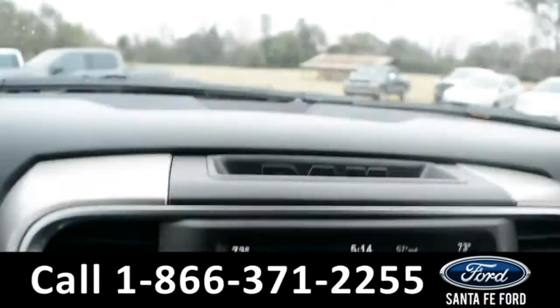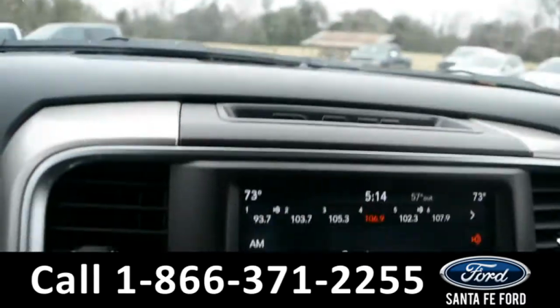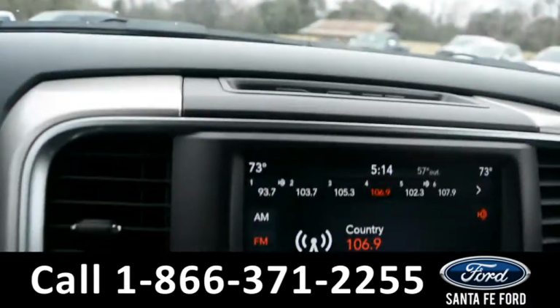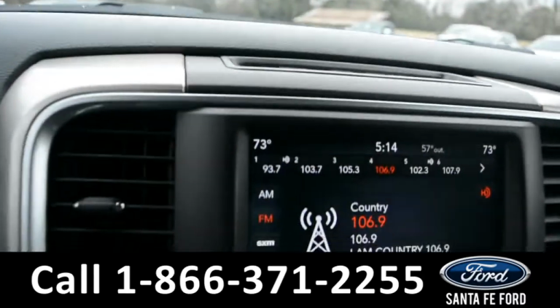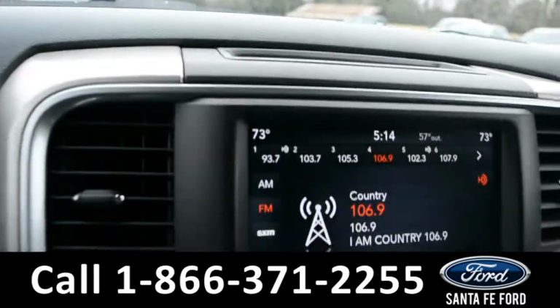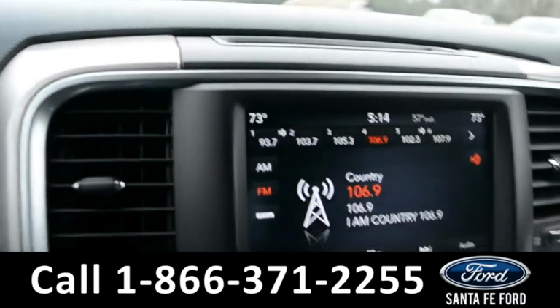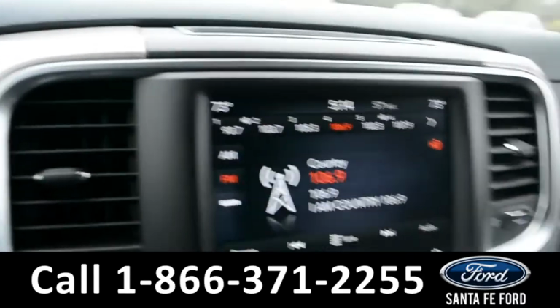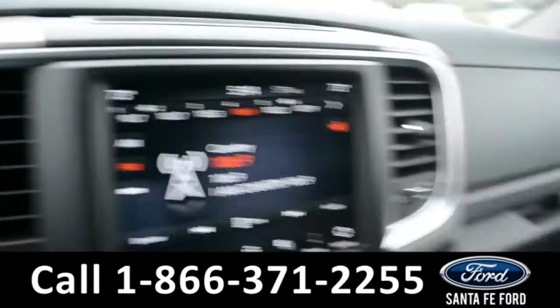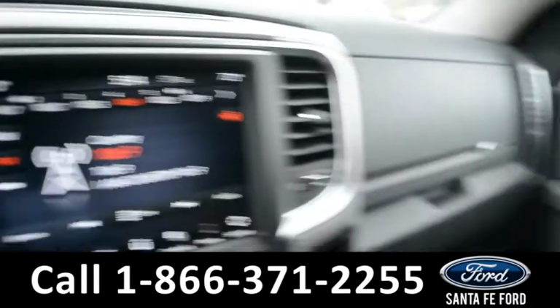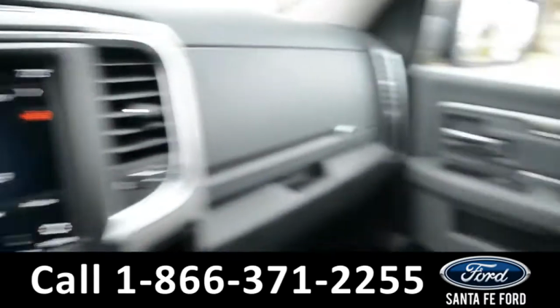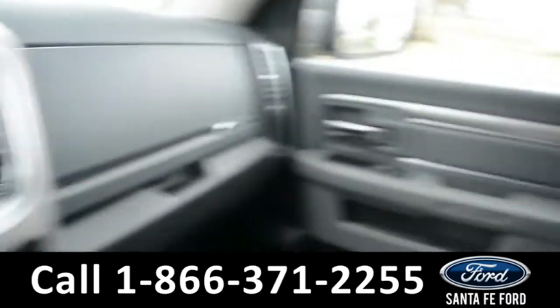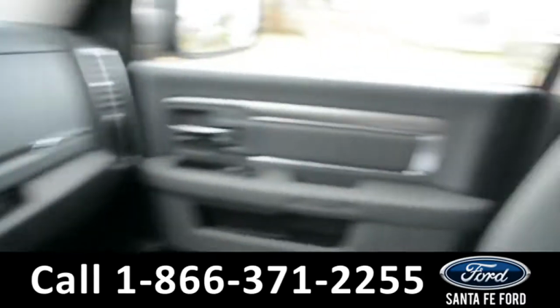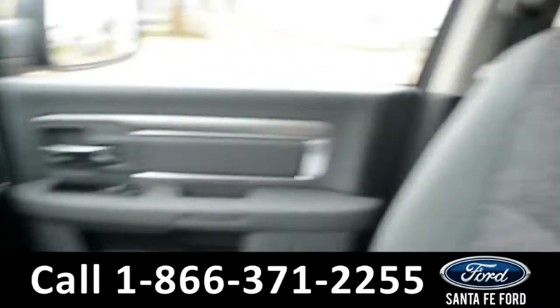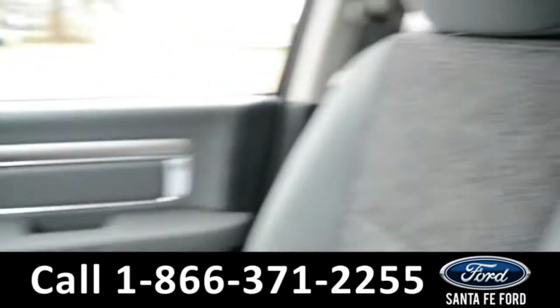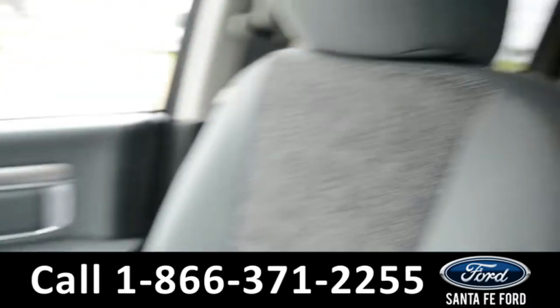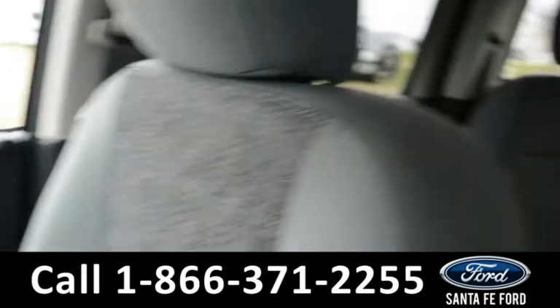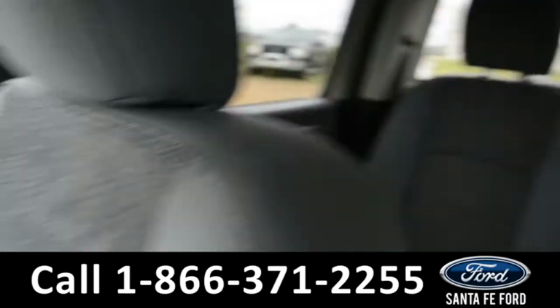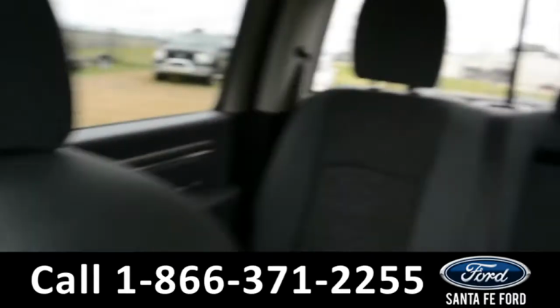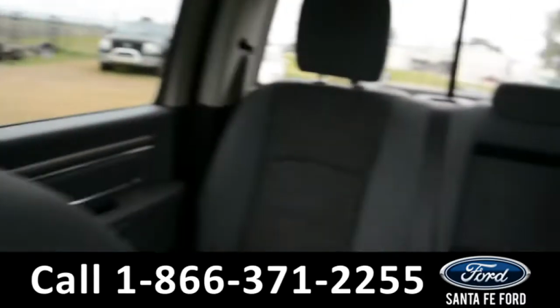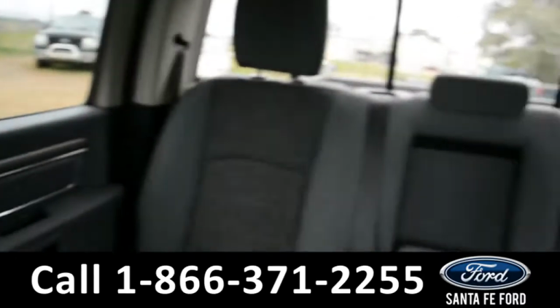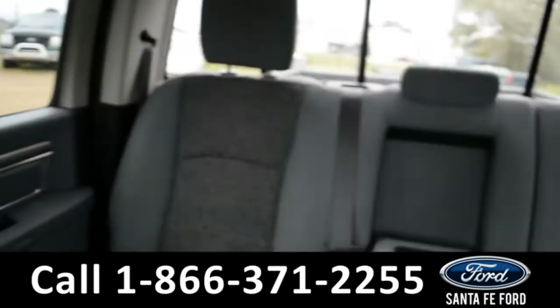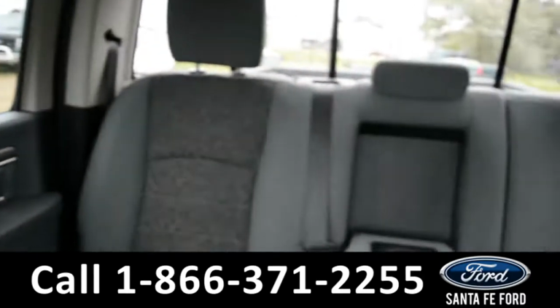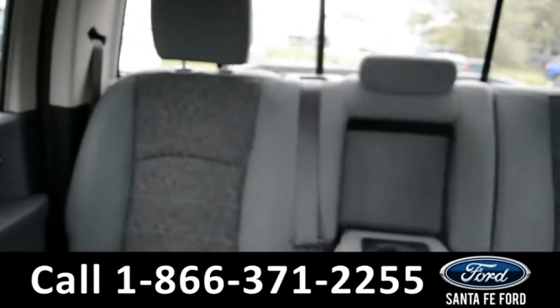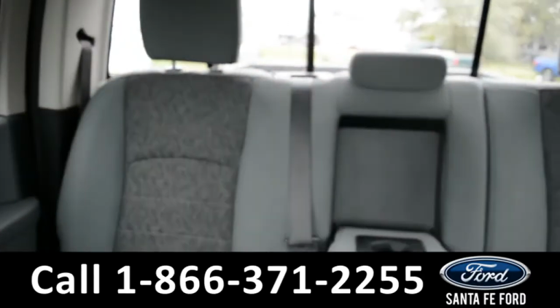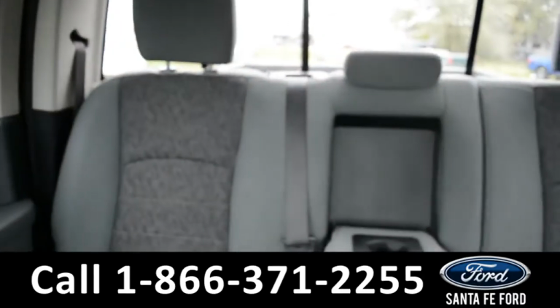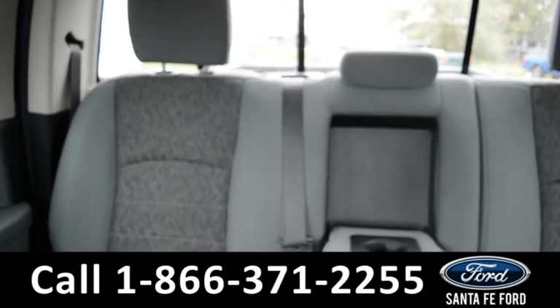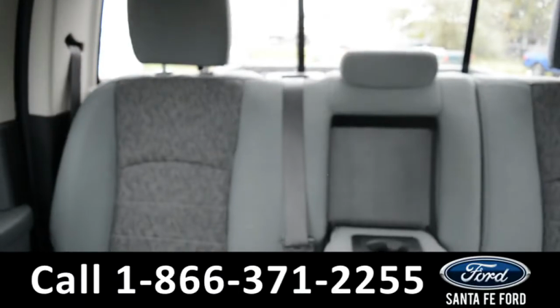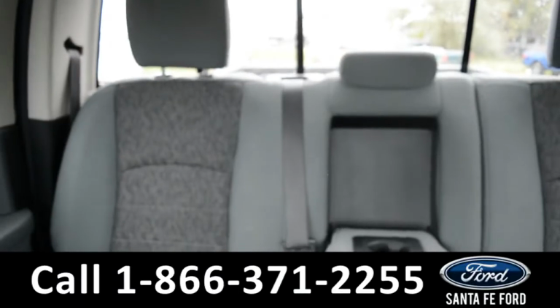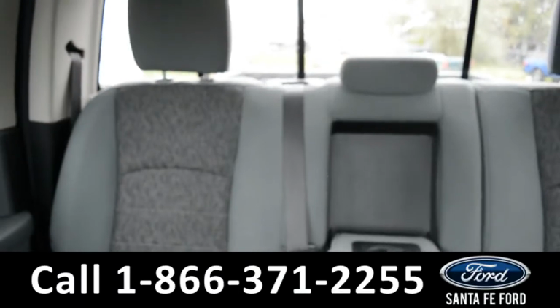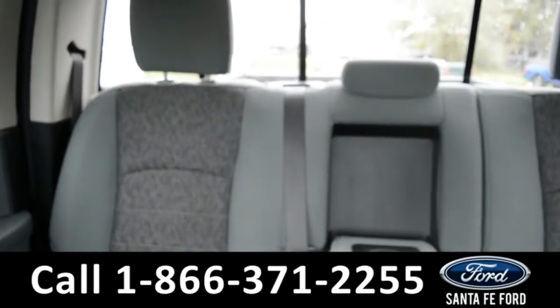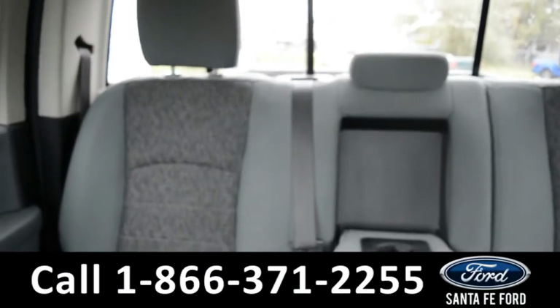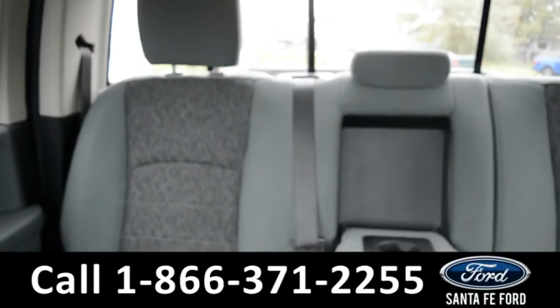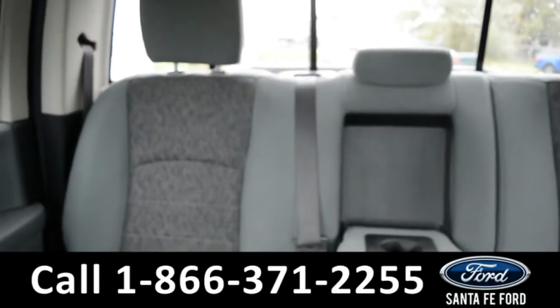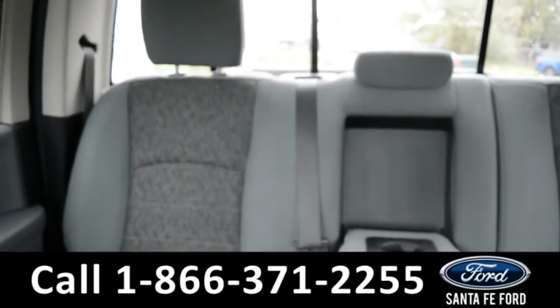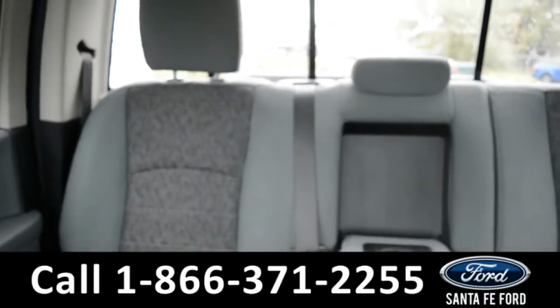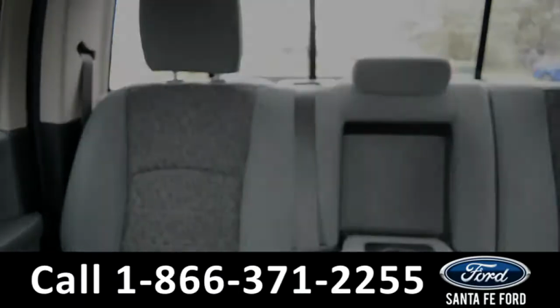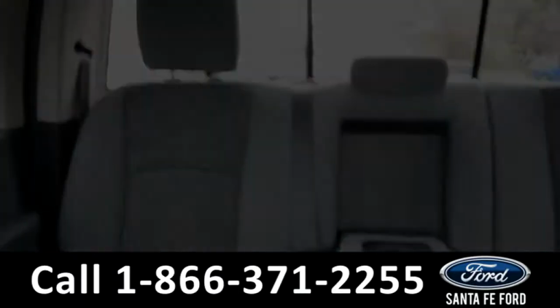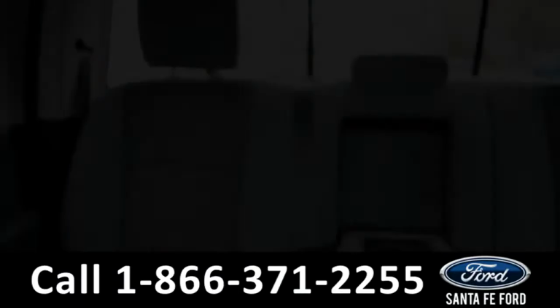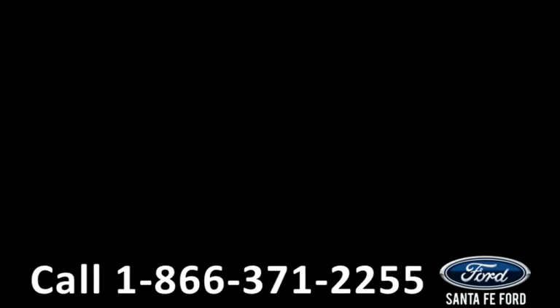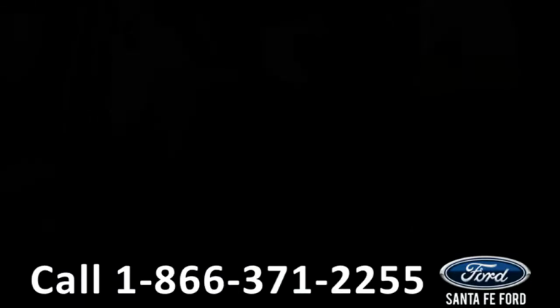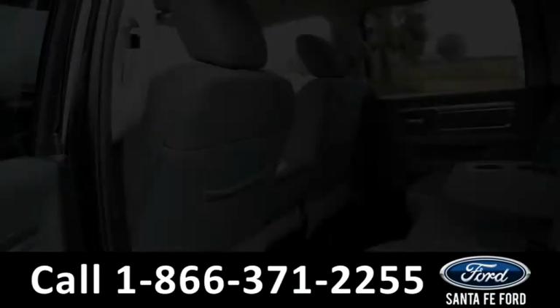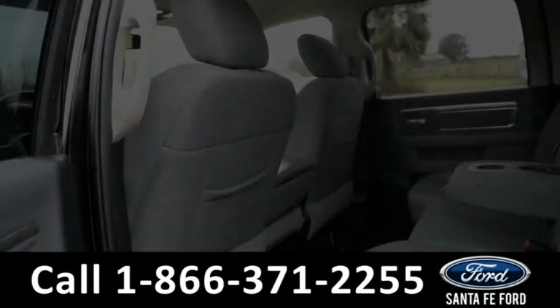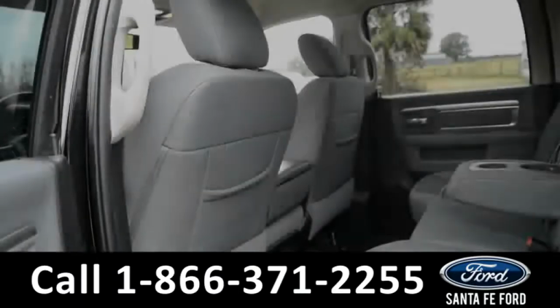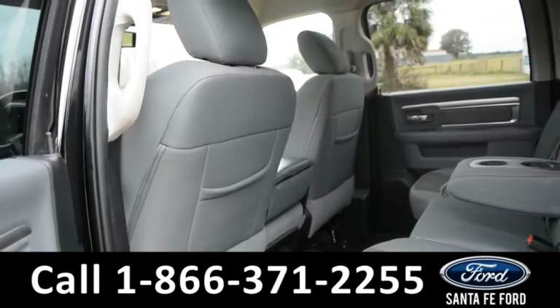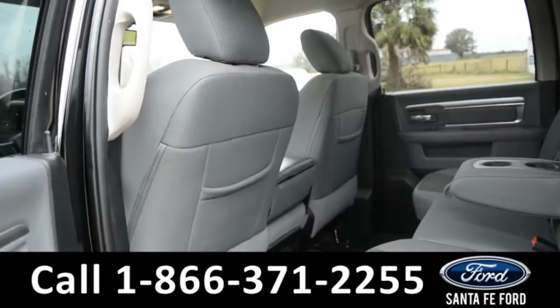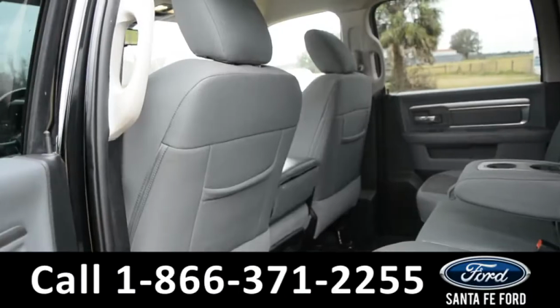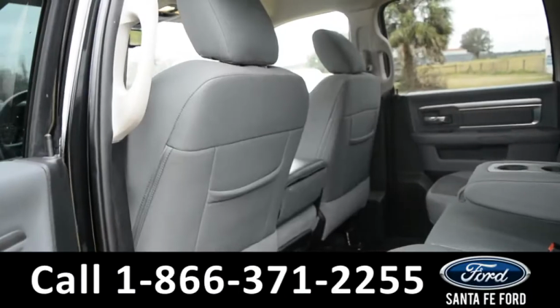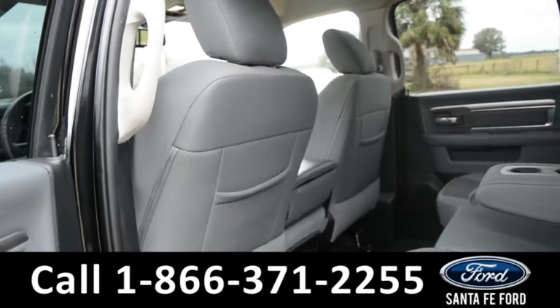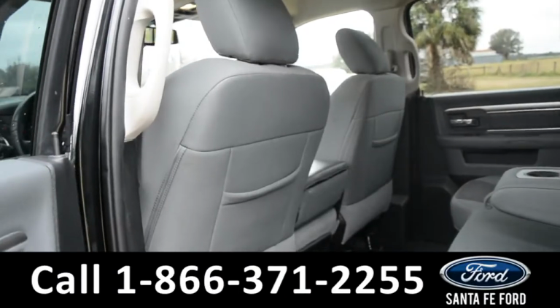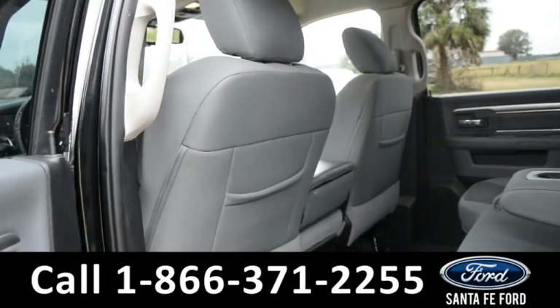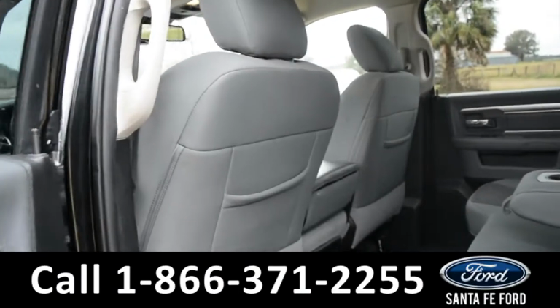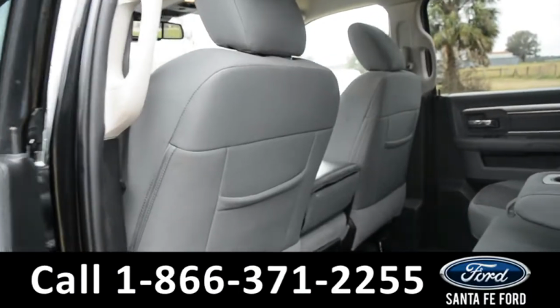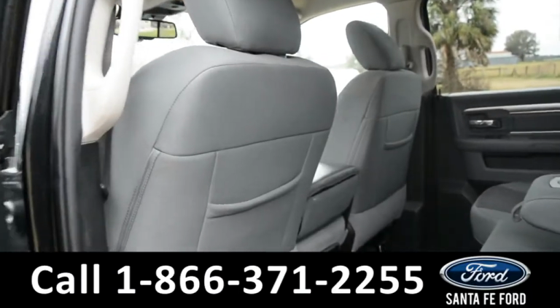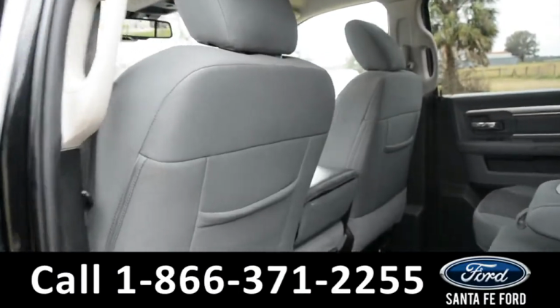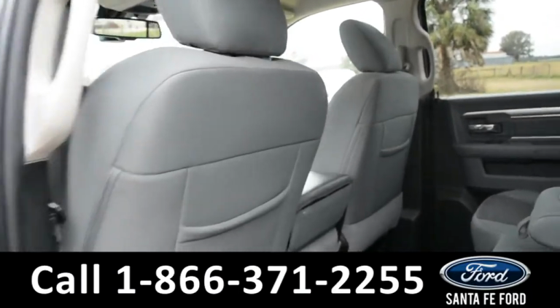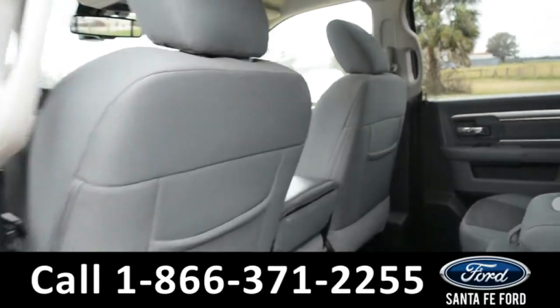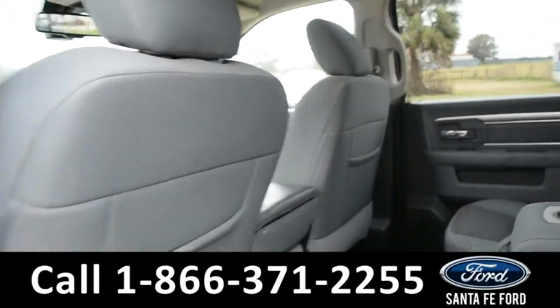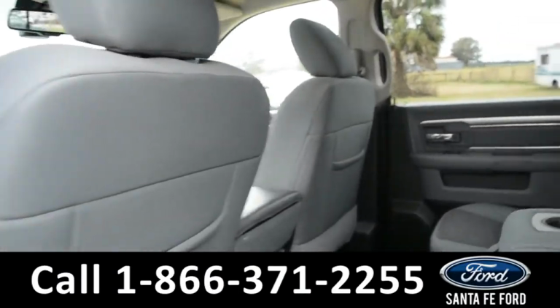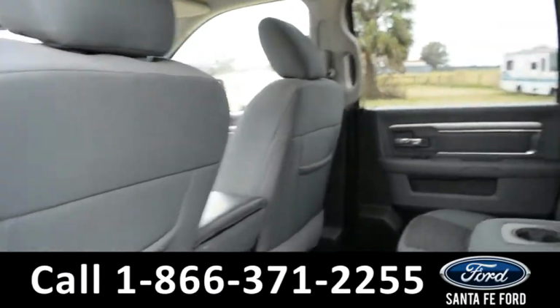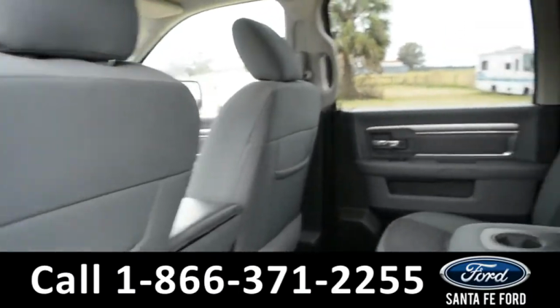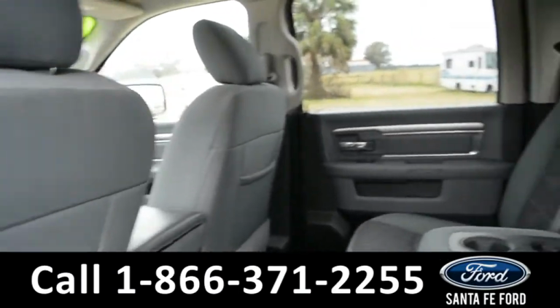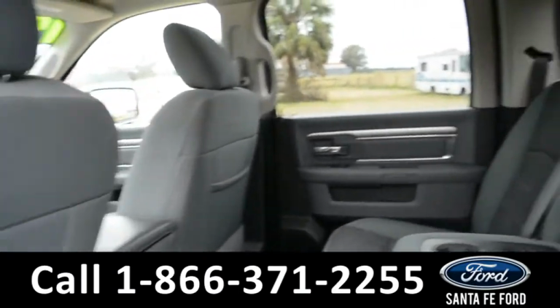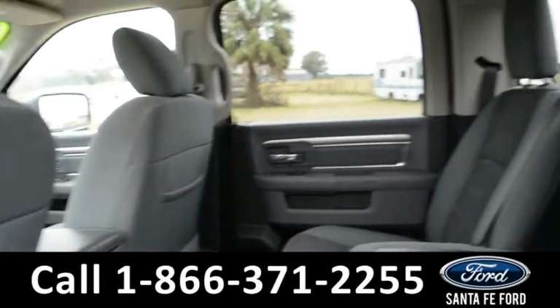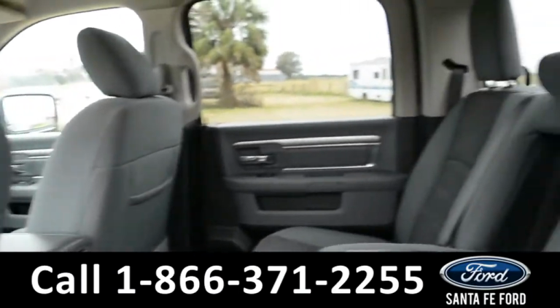Now let's take a quick look into the back row.